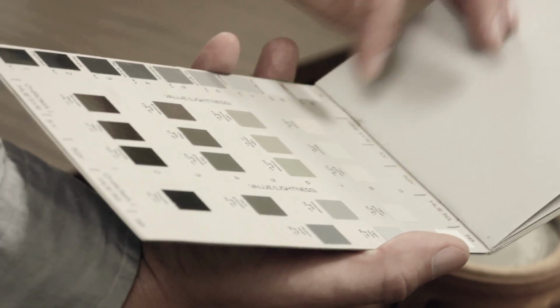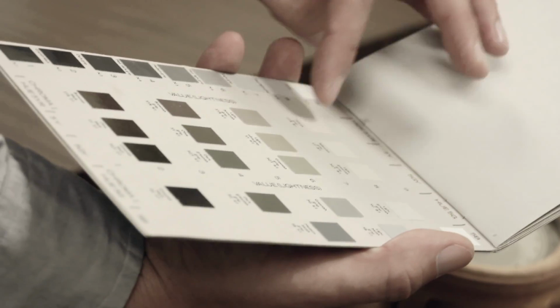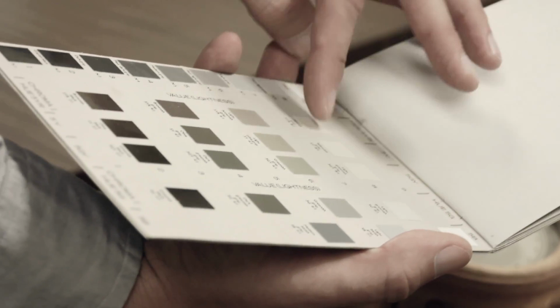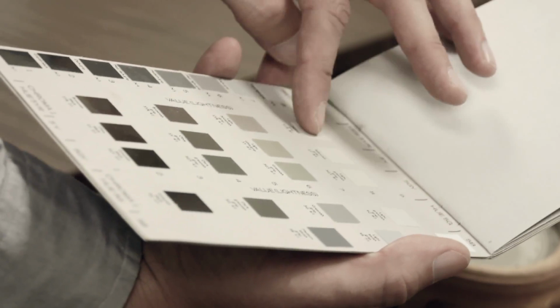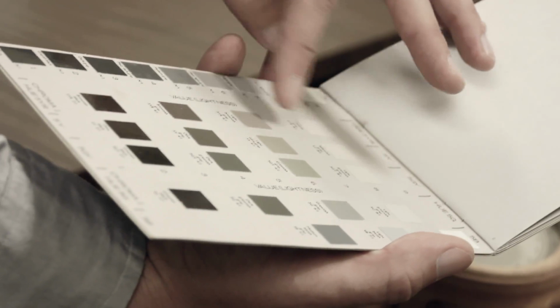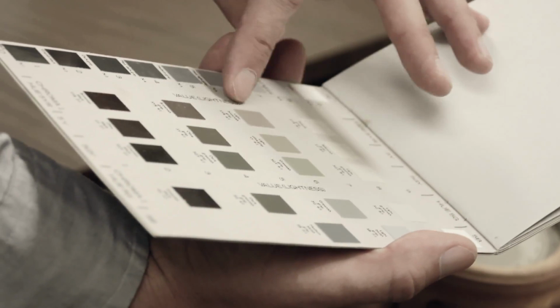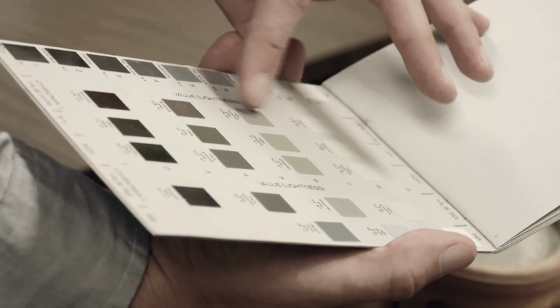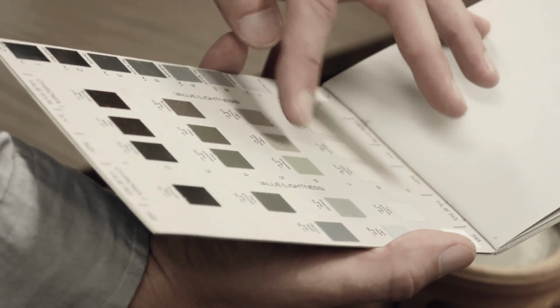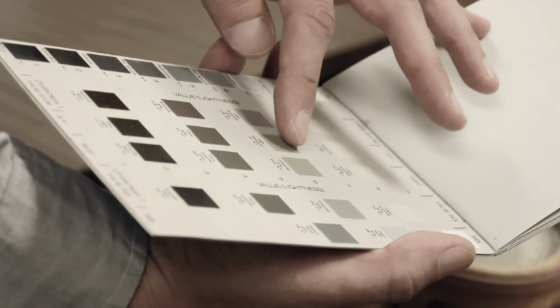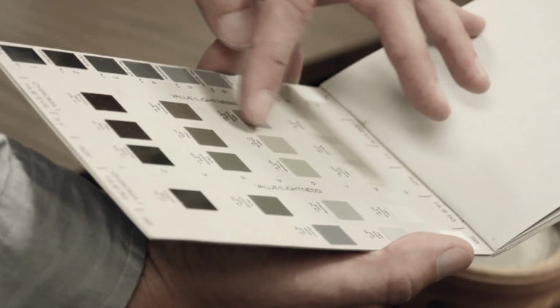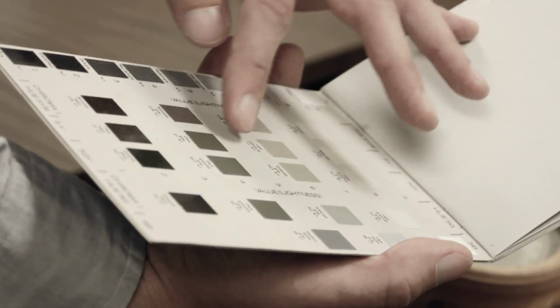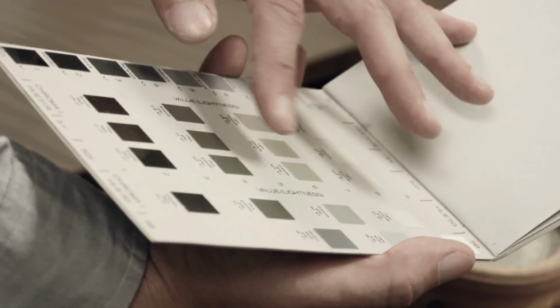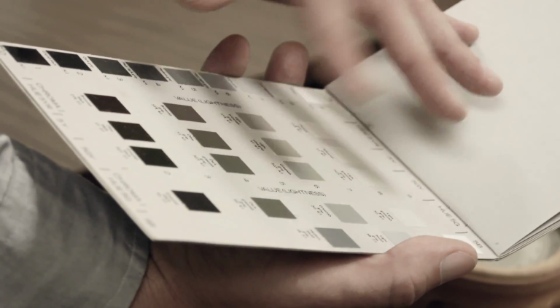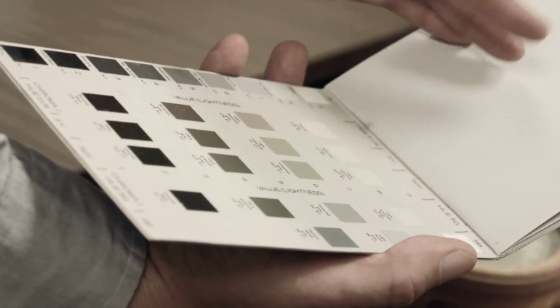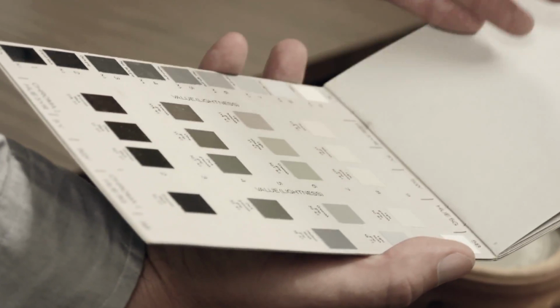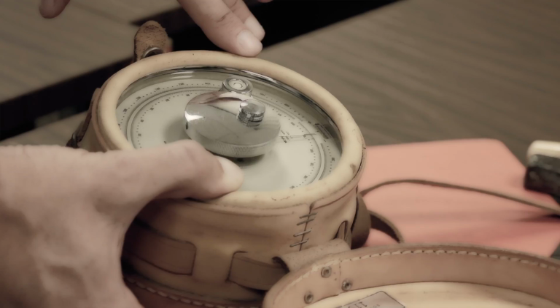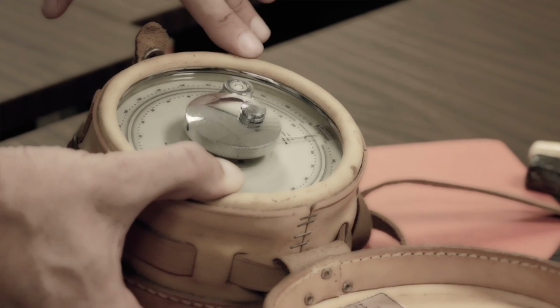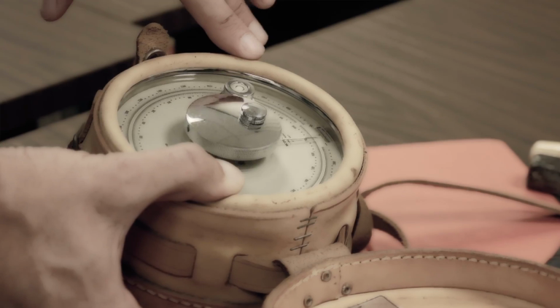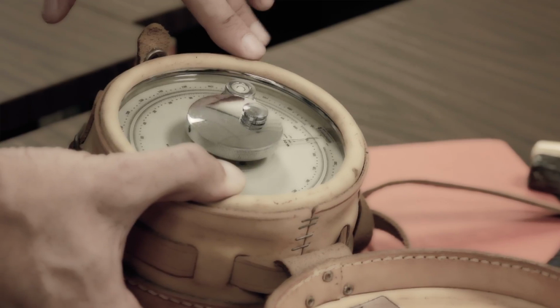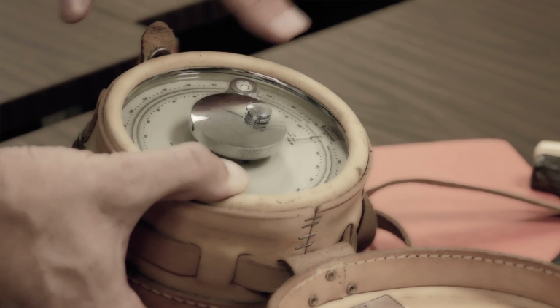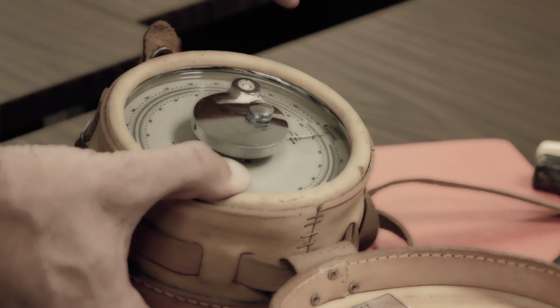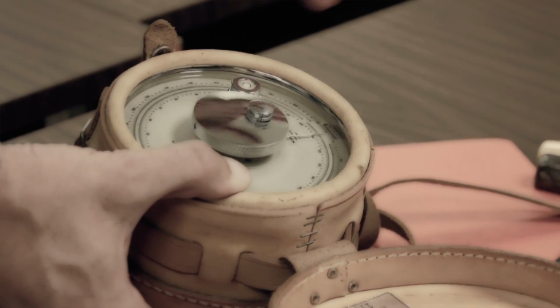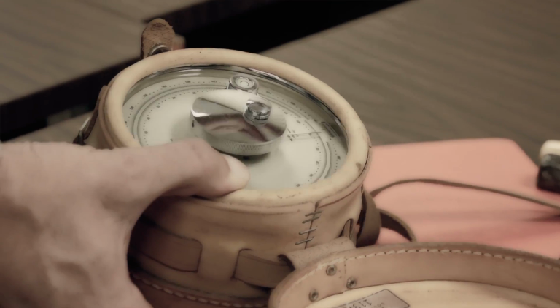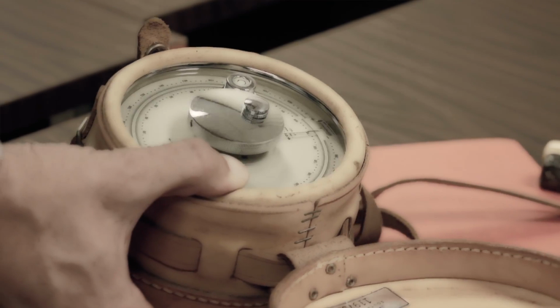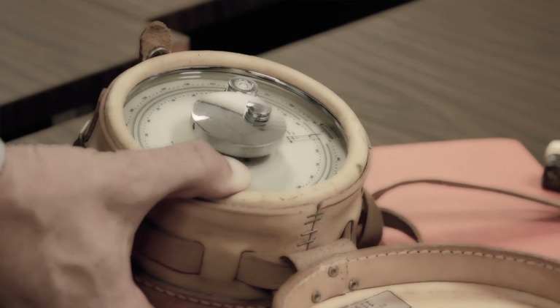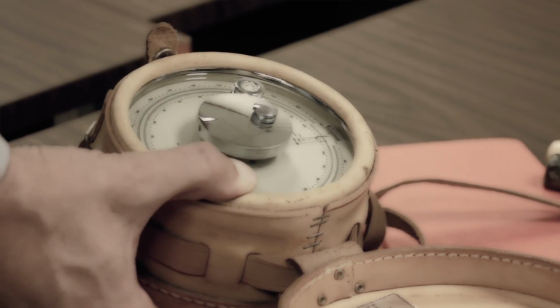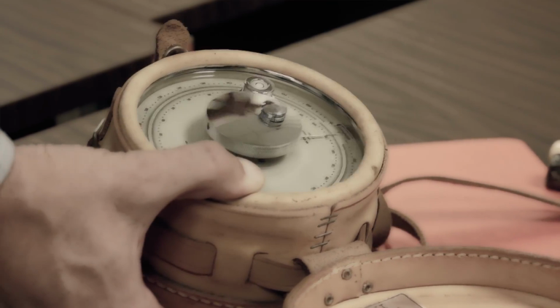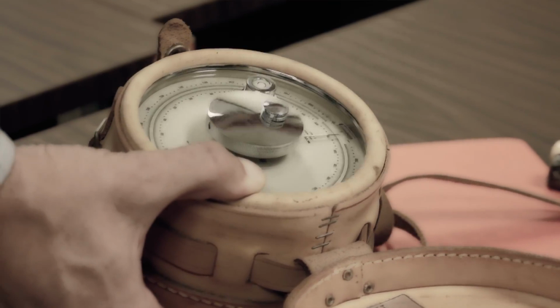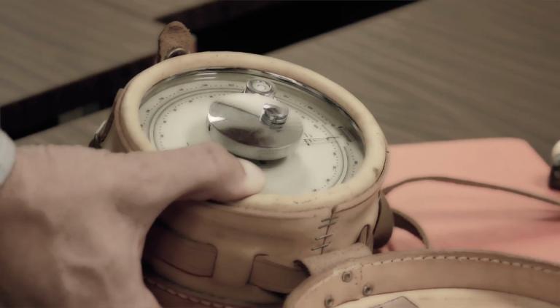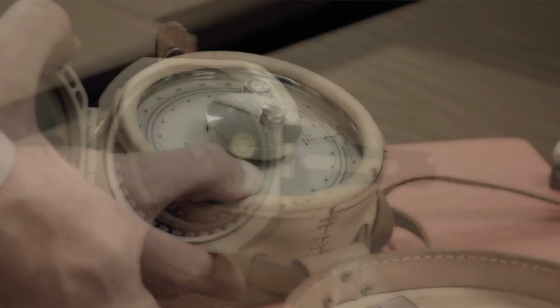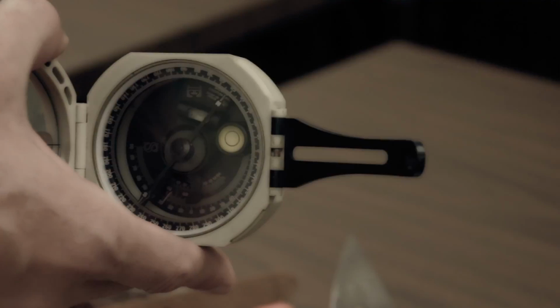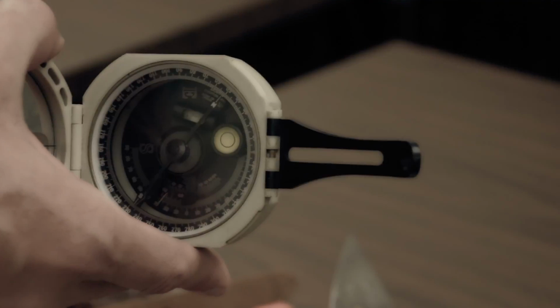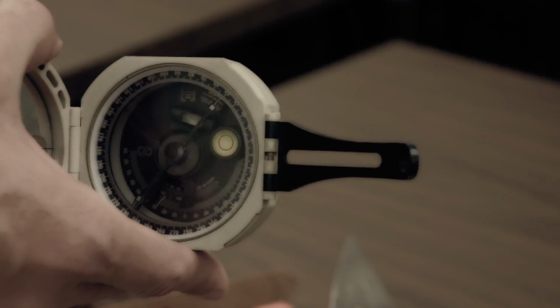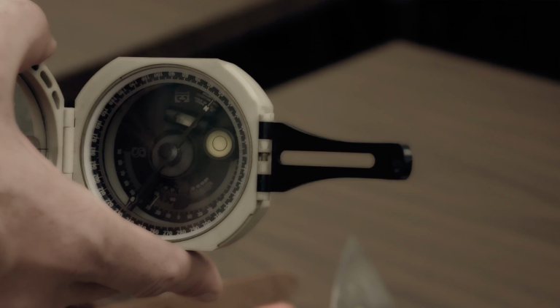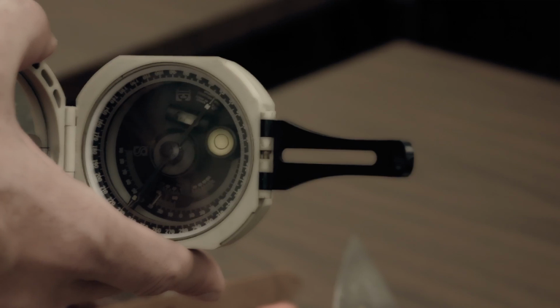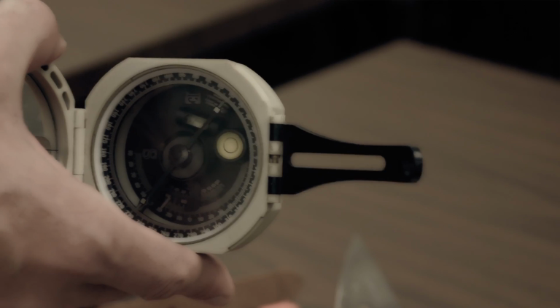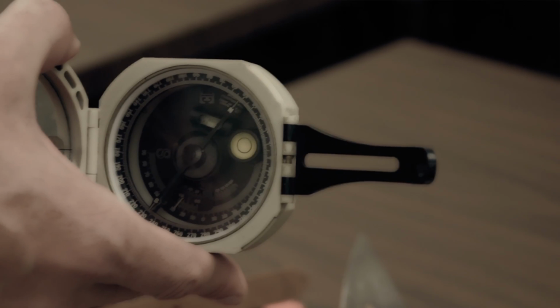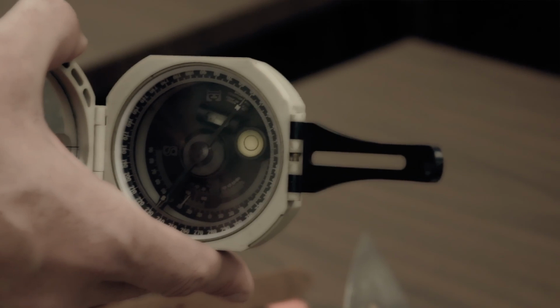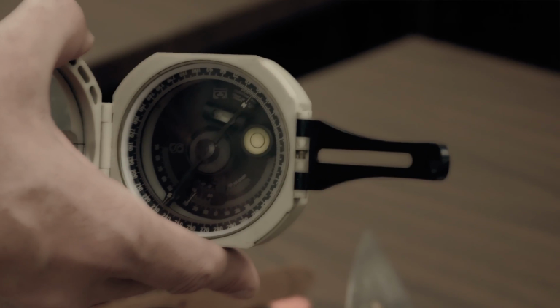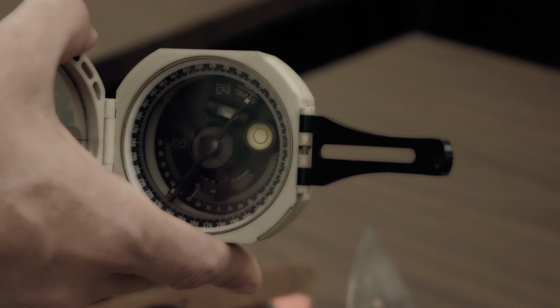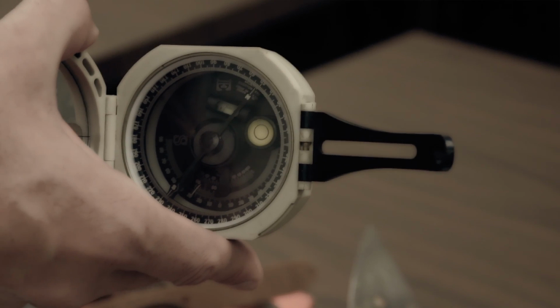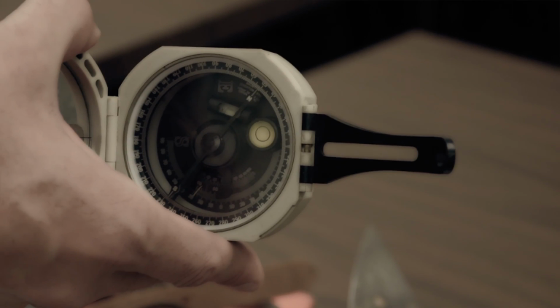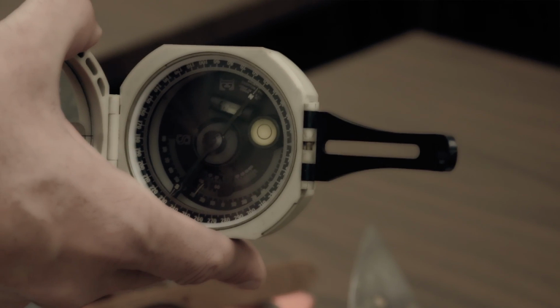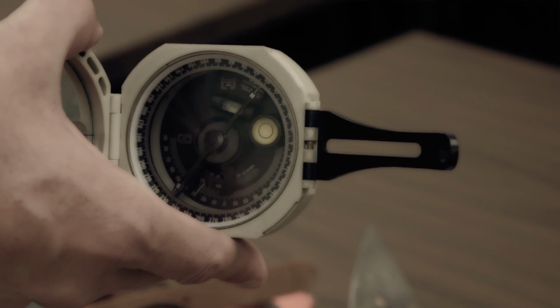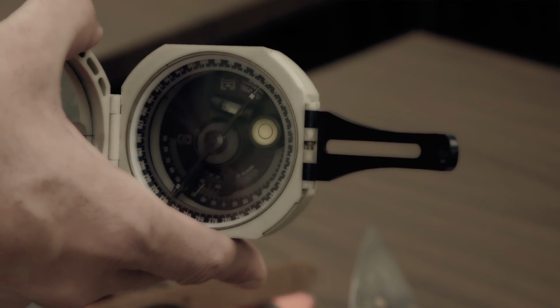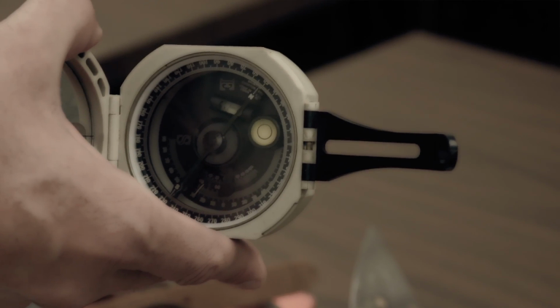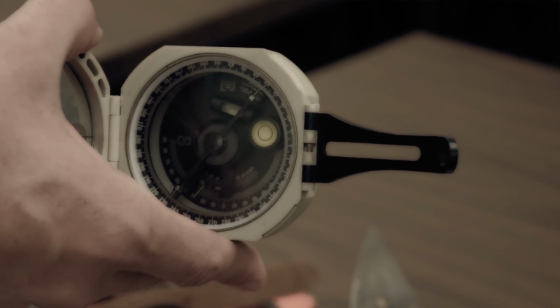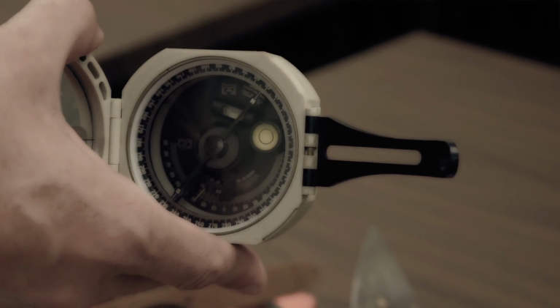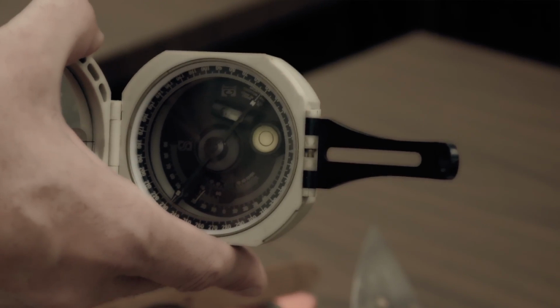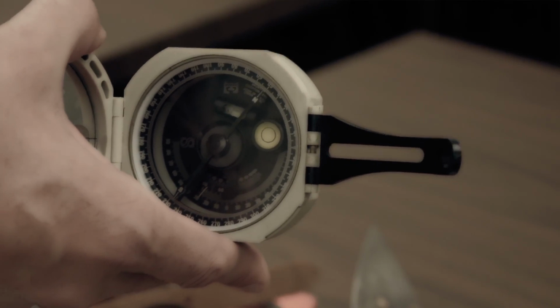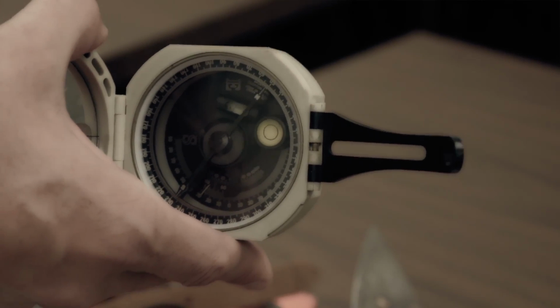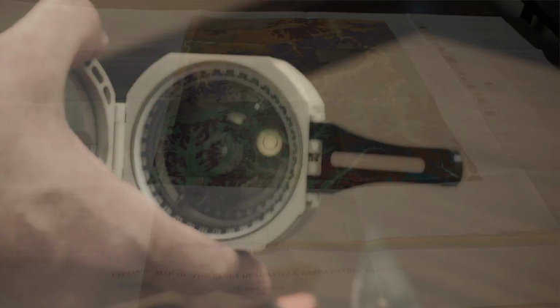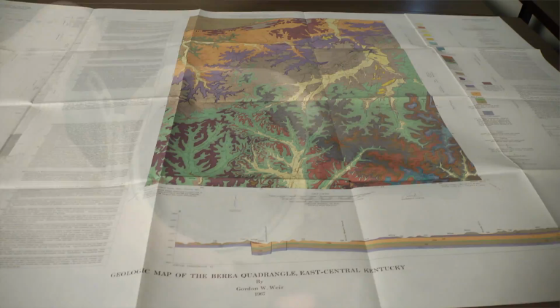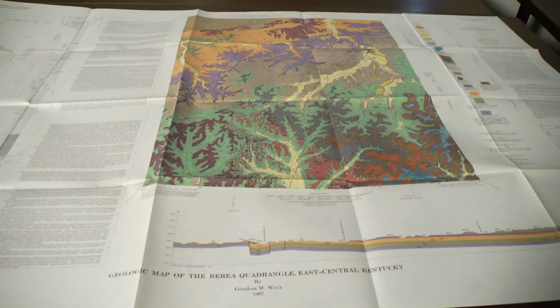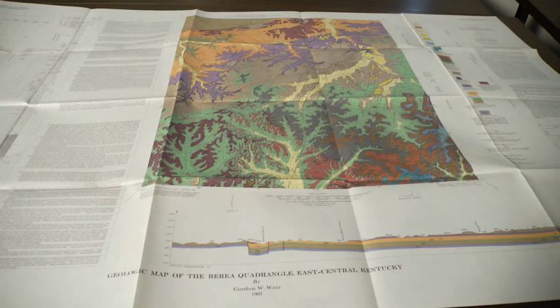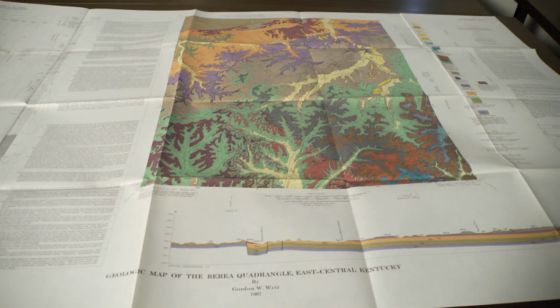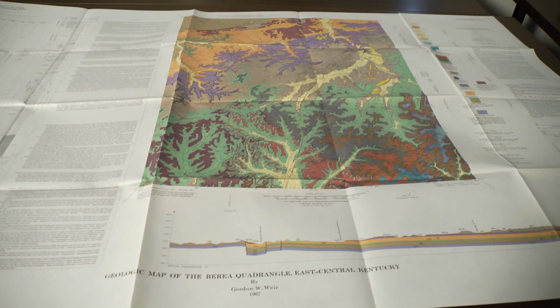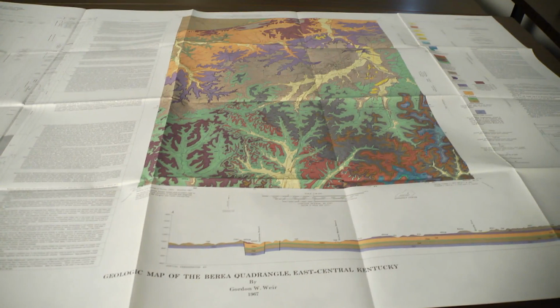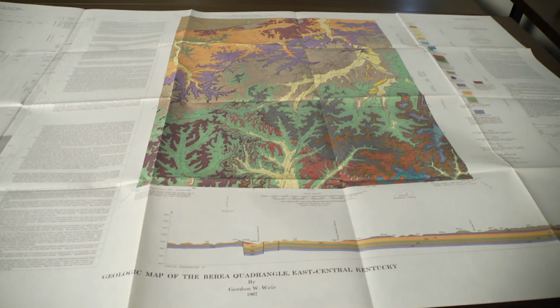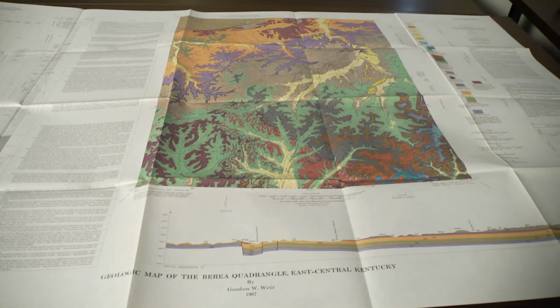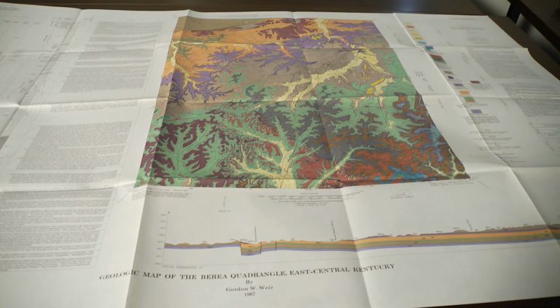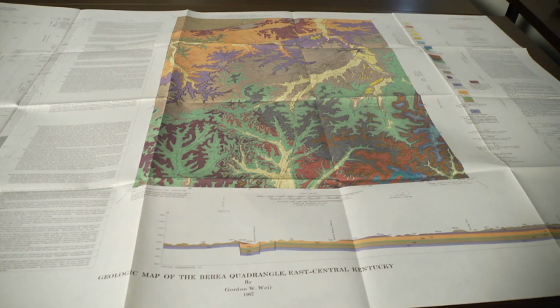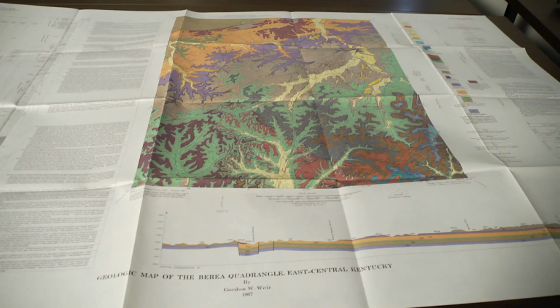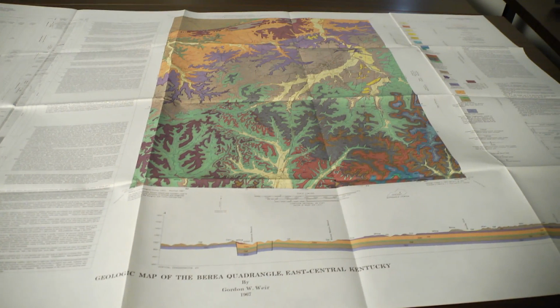They made careful documented notes of the fossils, the type of rock, the color, the elevation, and exactly where they were located when they saw it, and then they would move on.